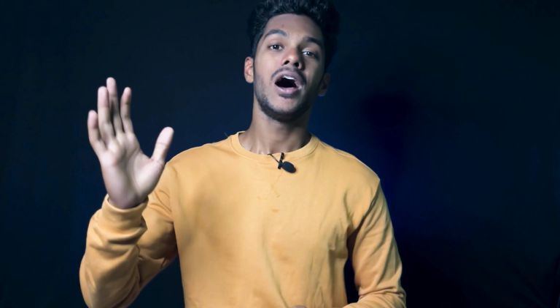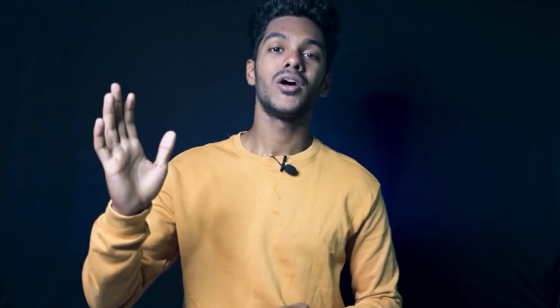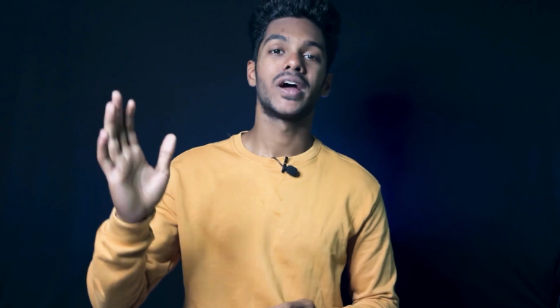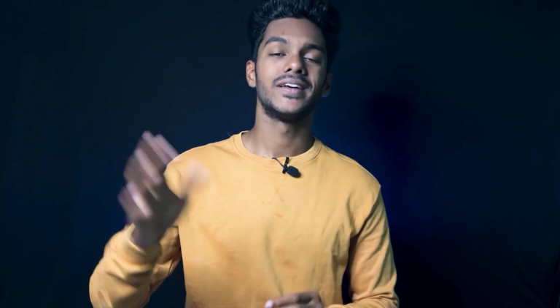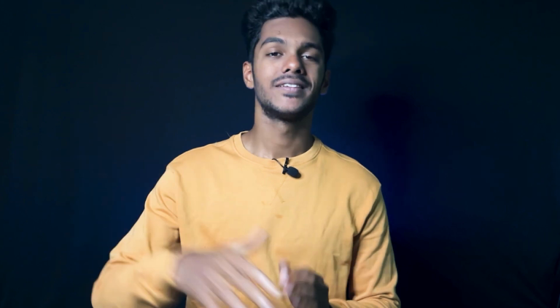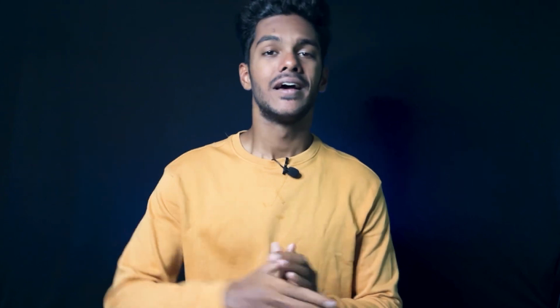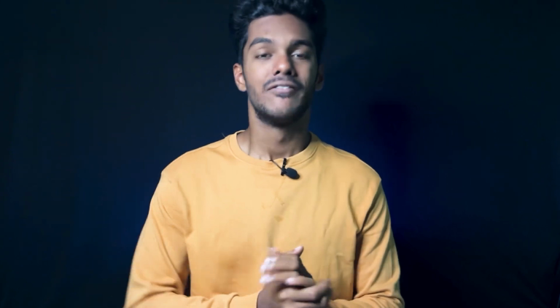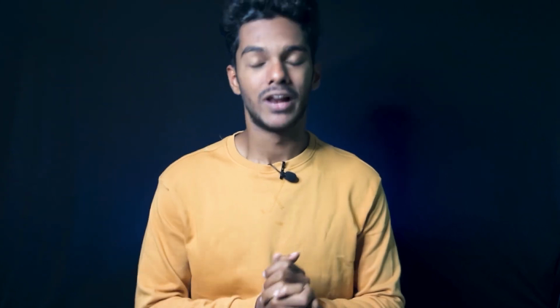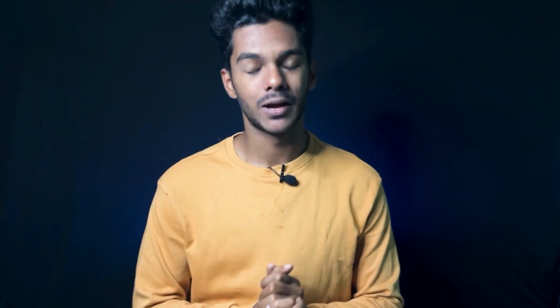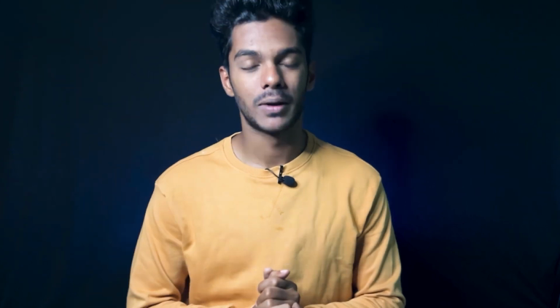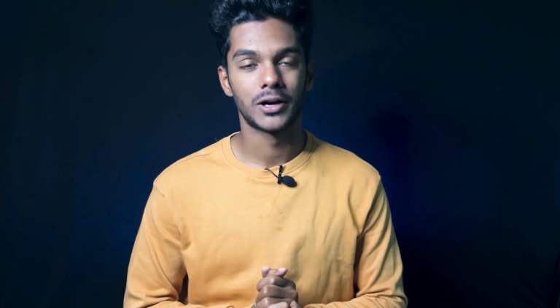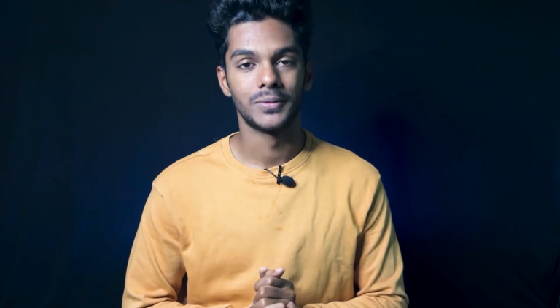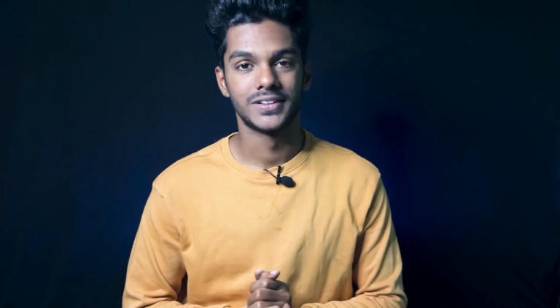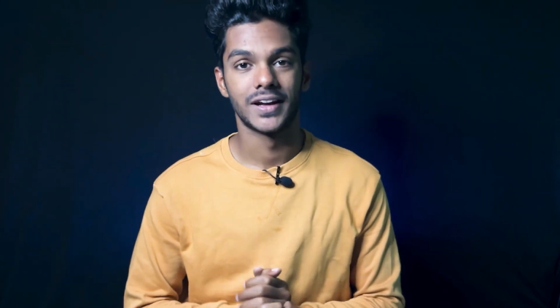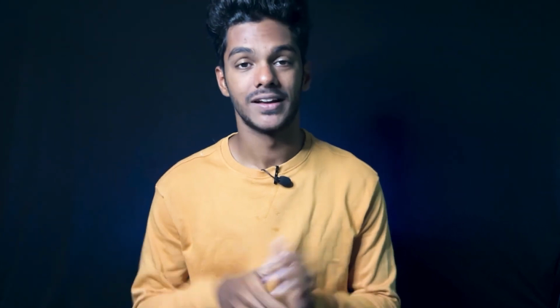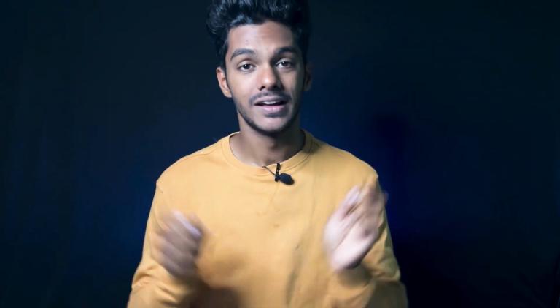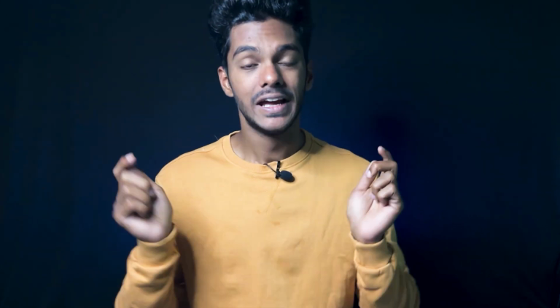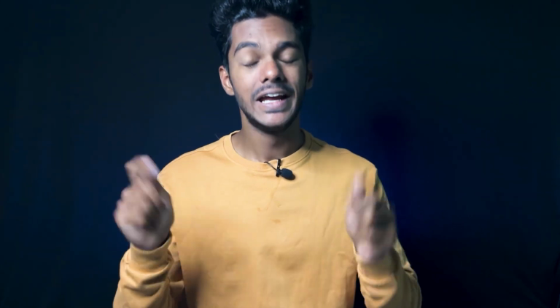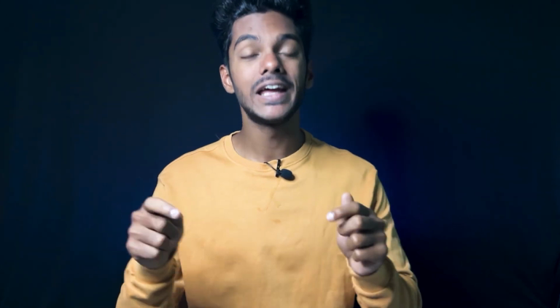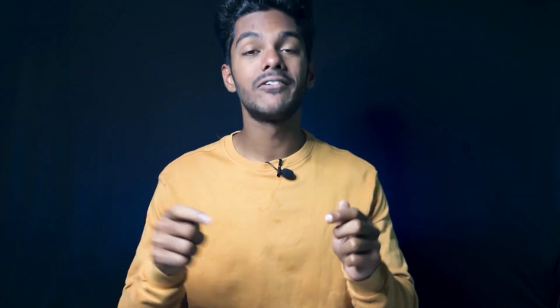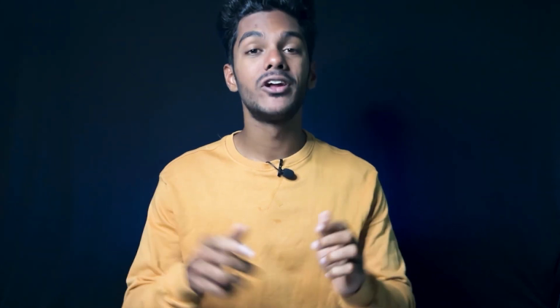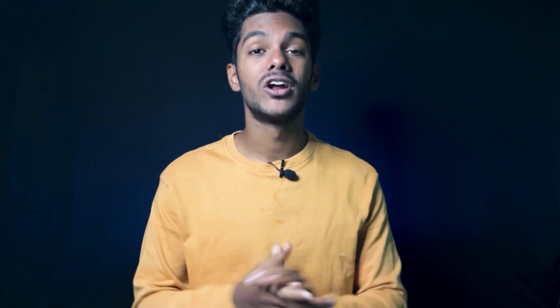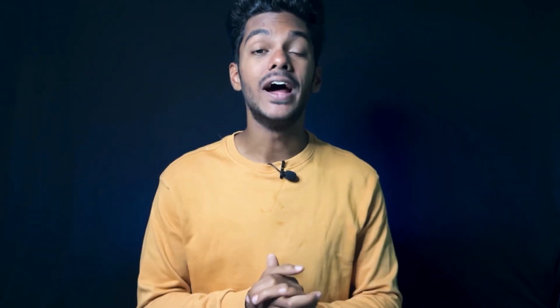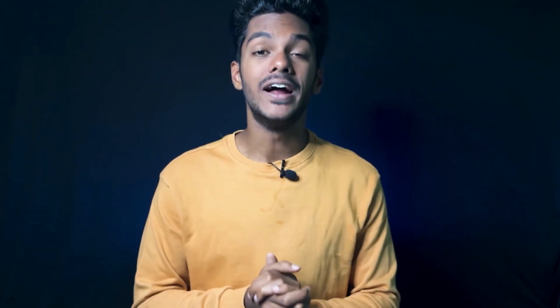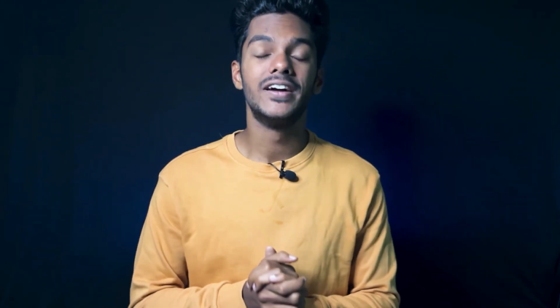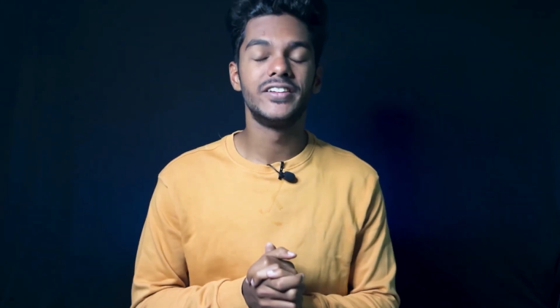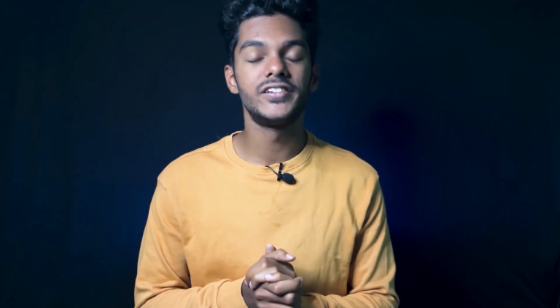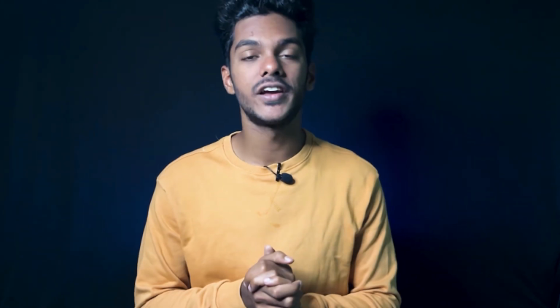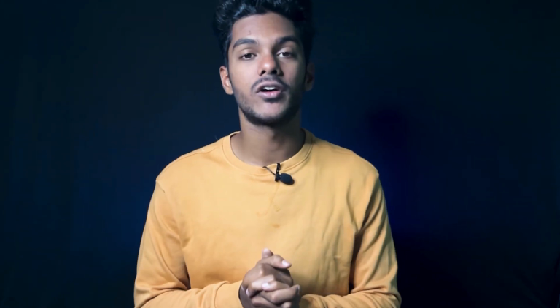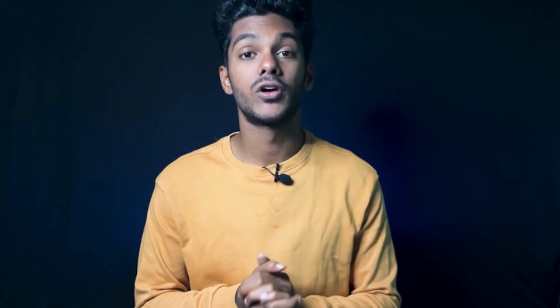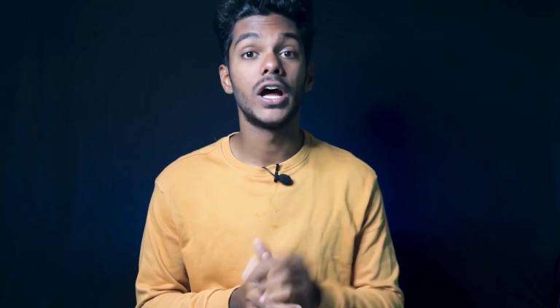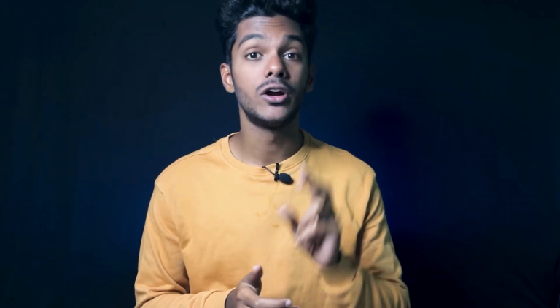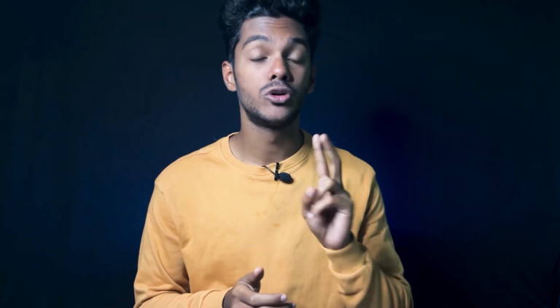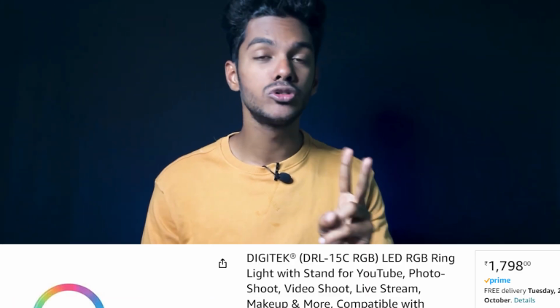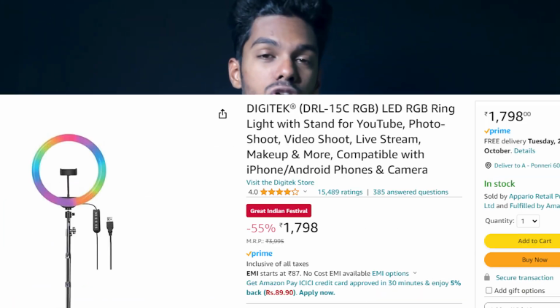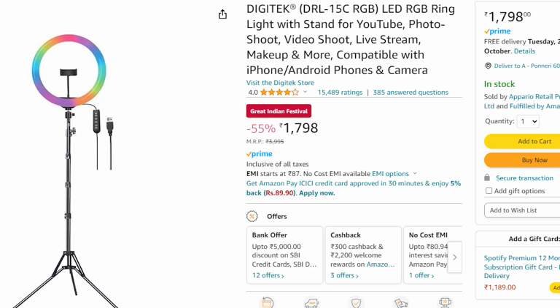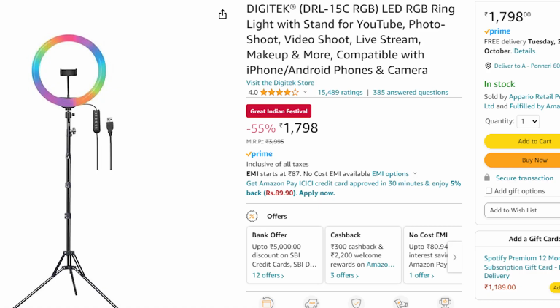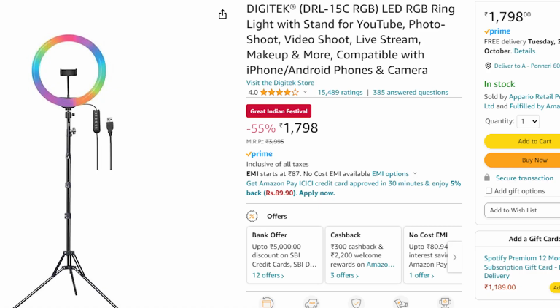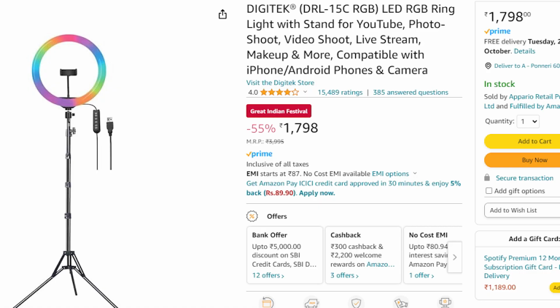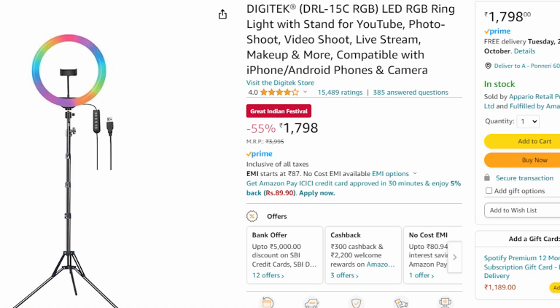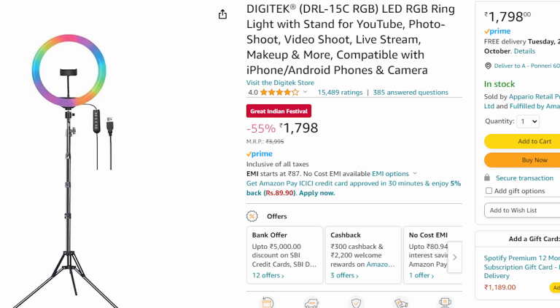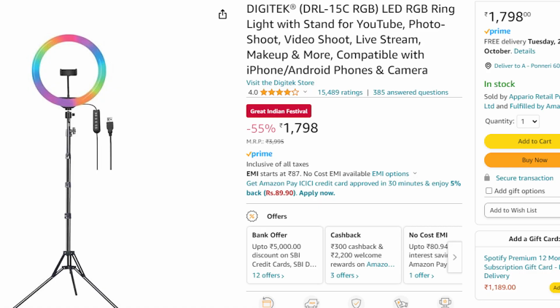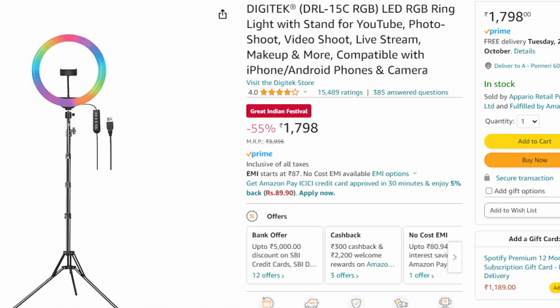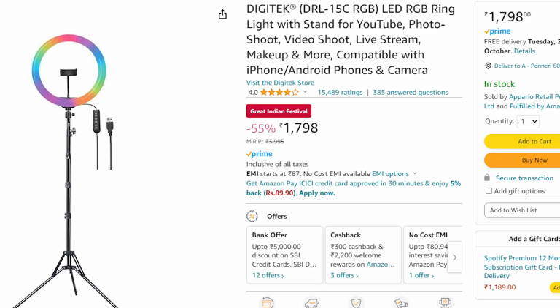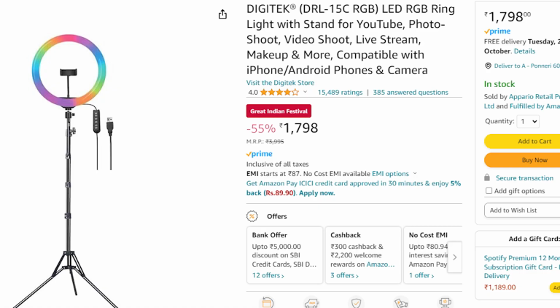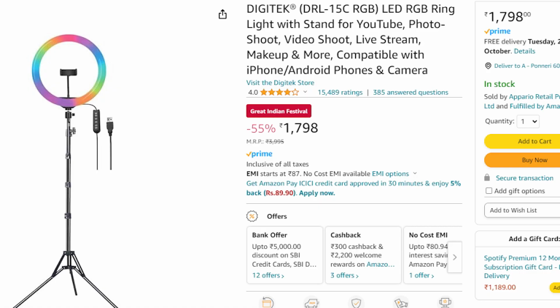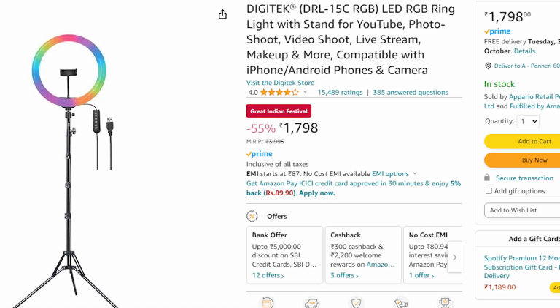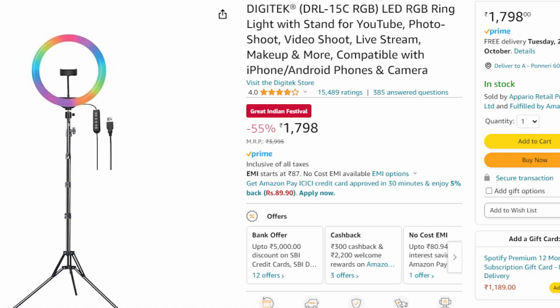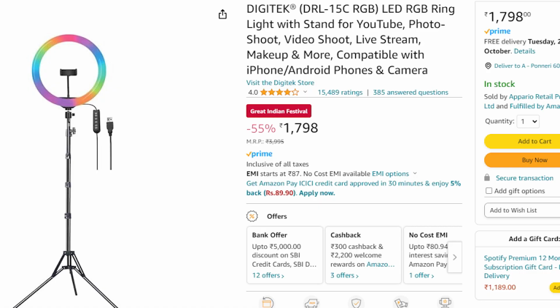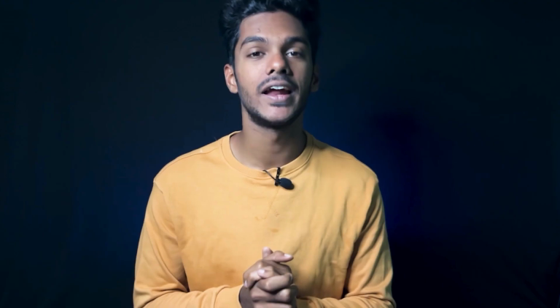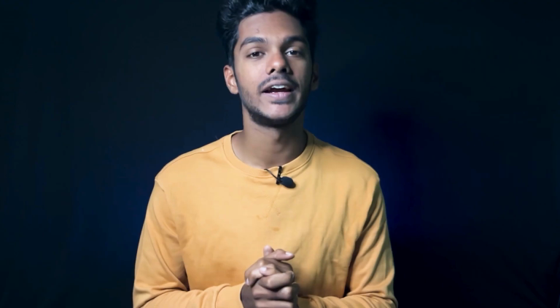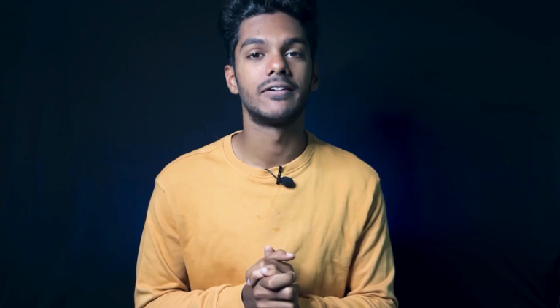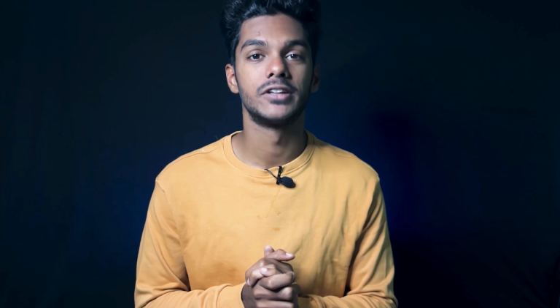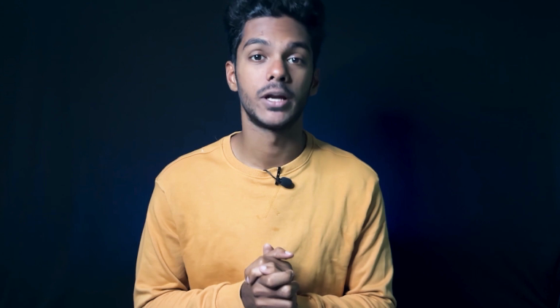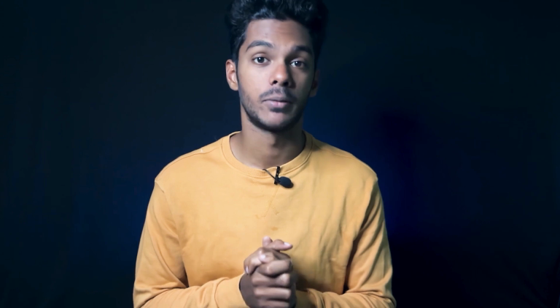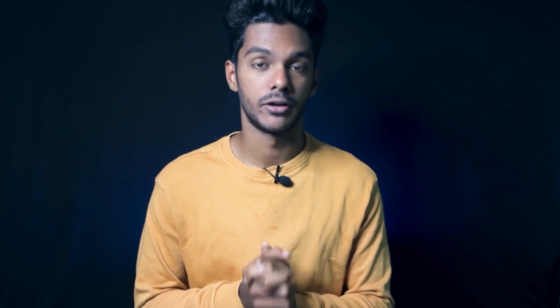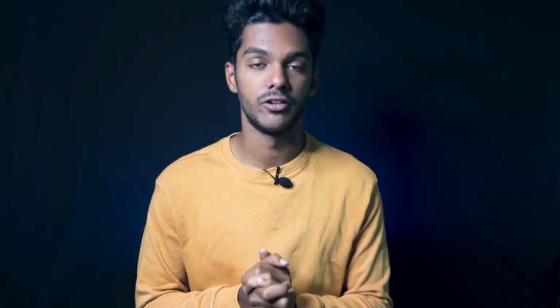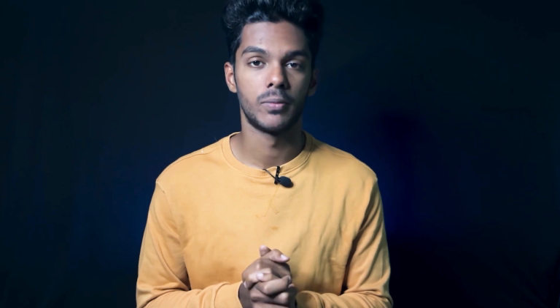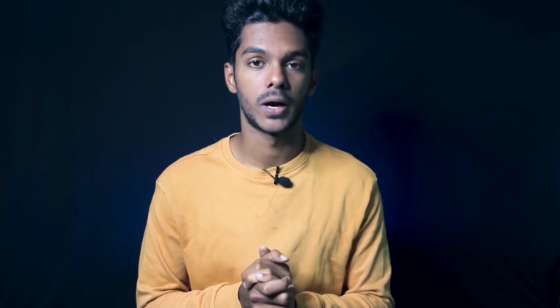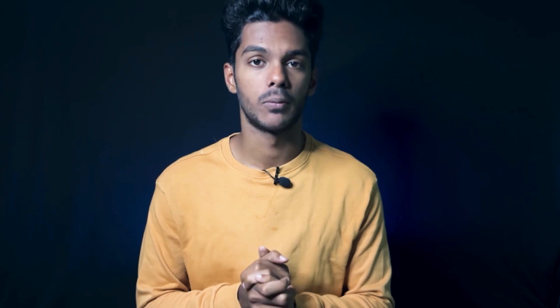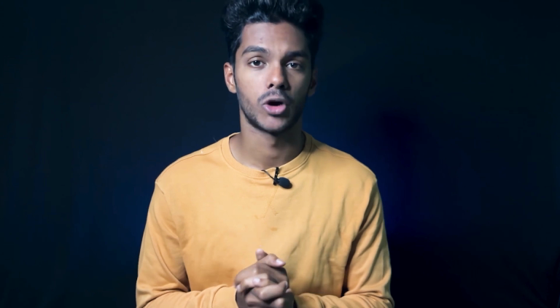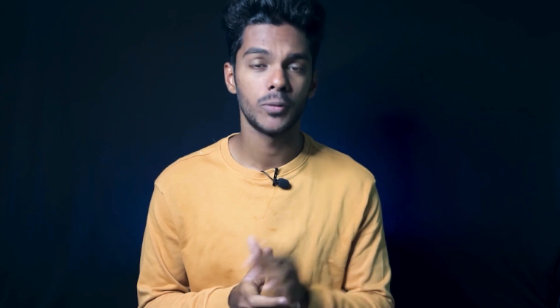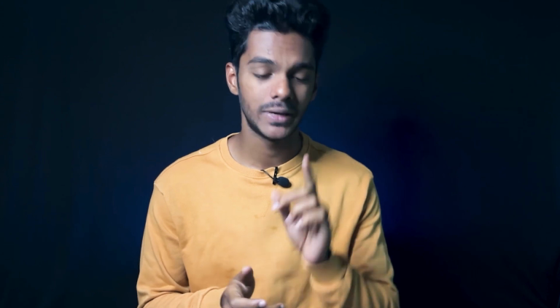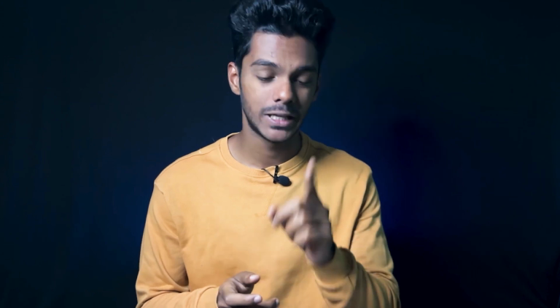Hello guys, welcome back to my channel. In this video, we will review the budget ring light from Digitech.